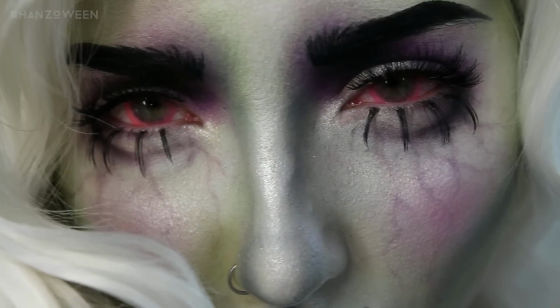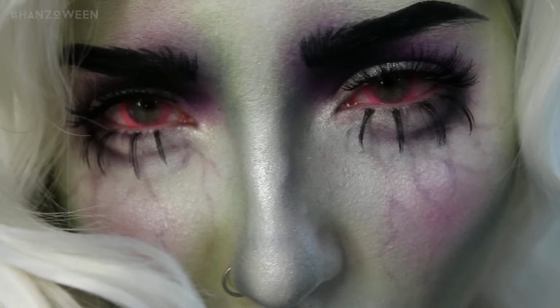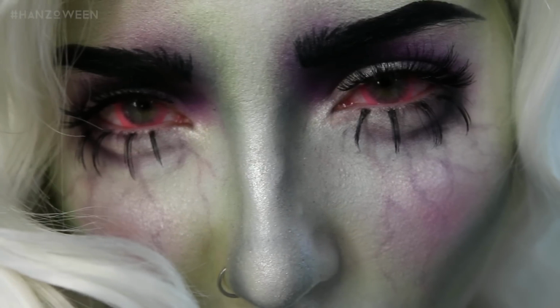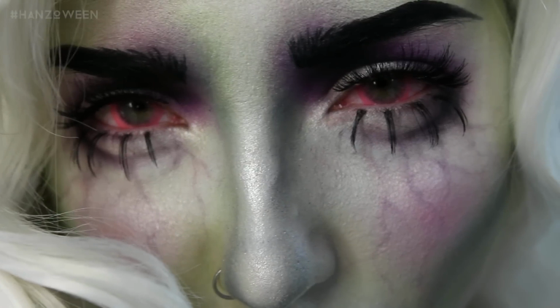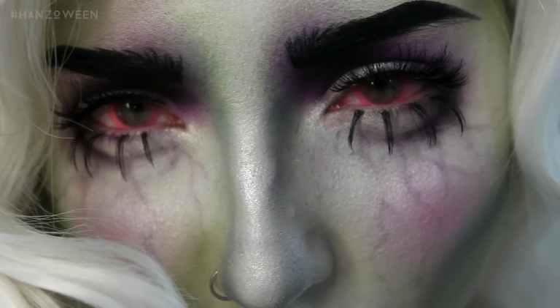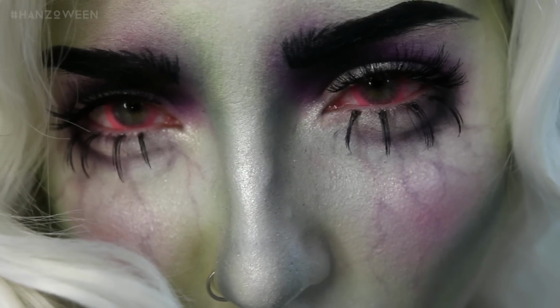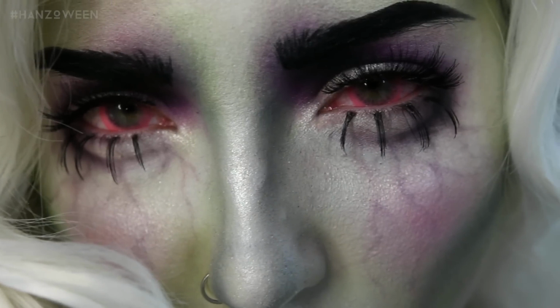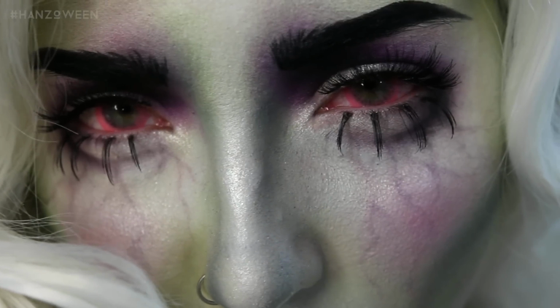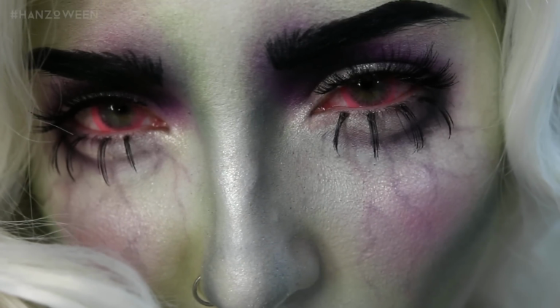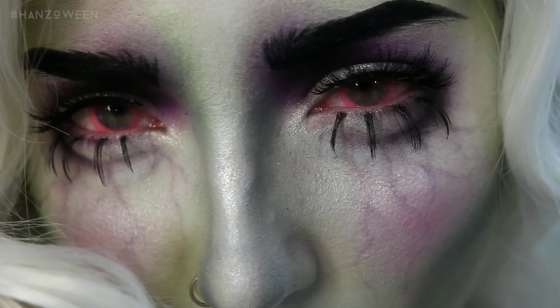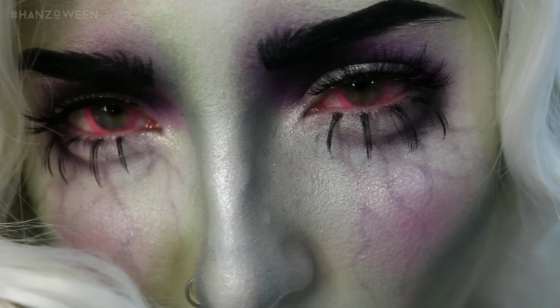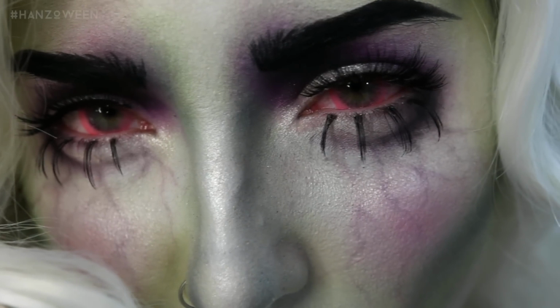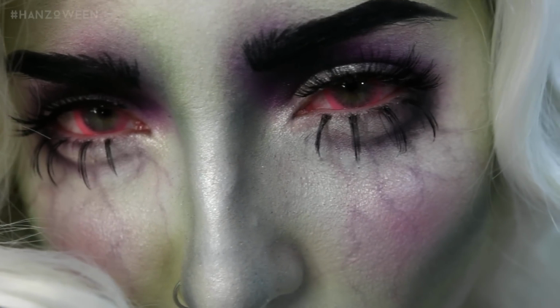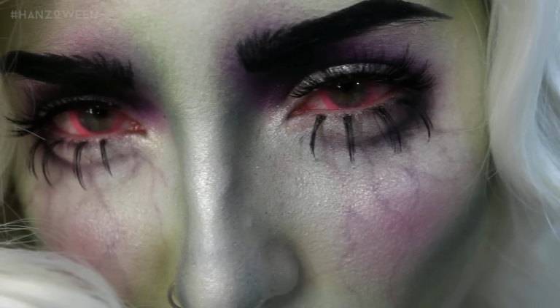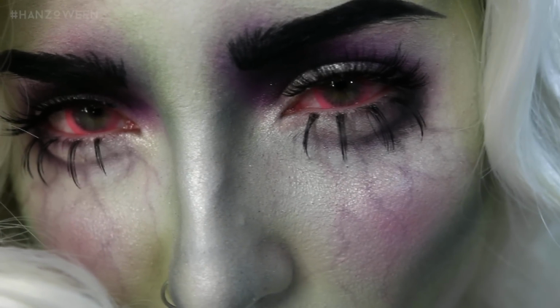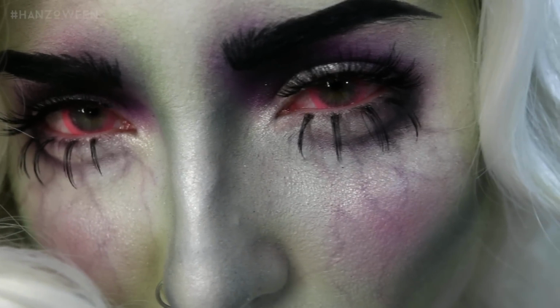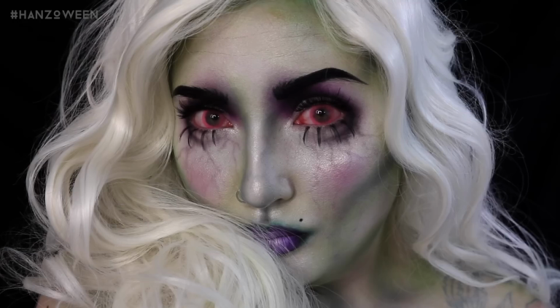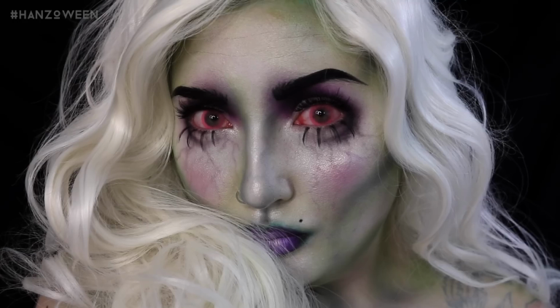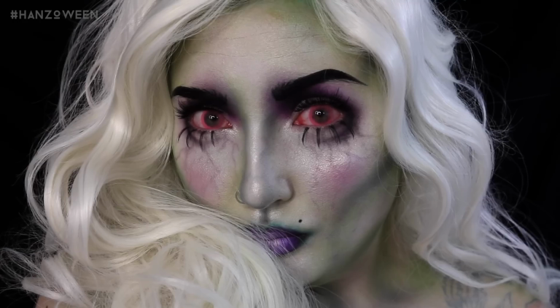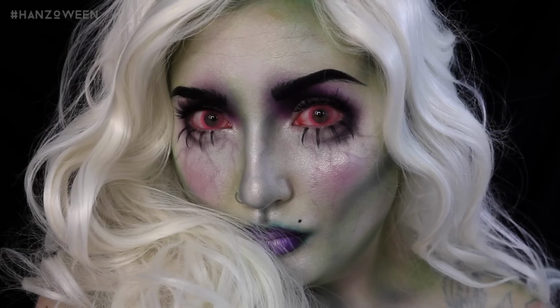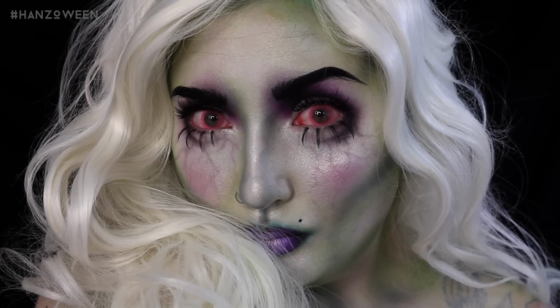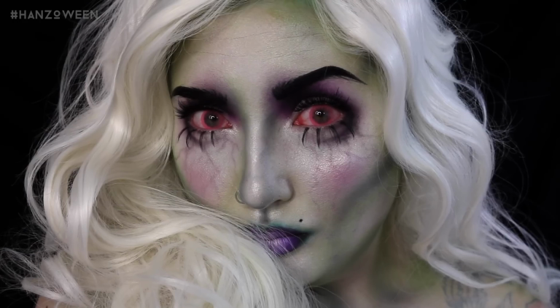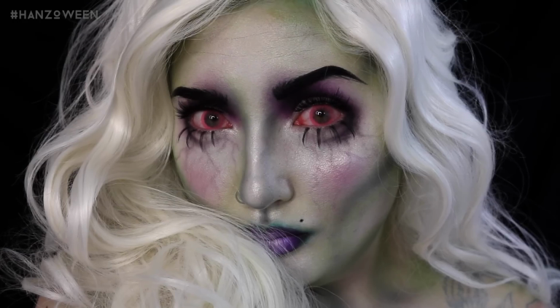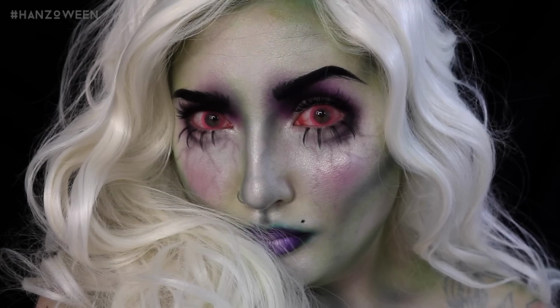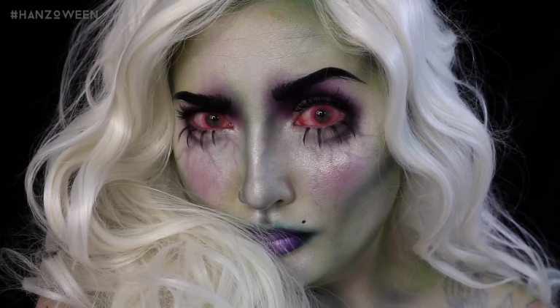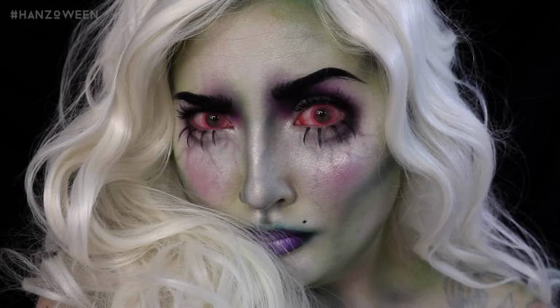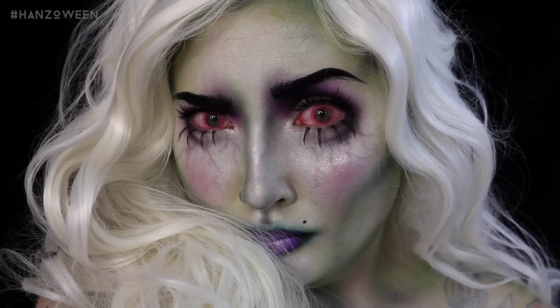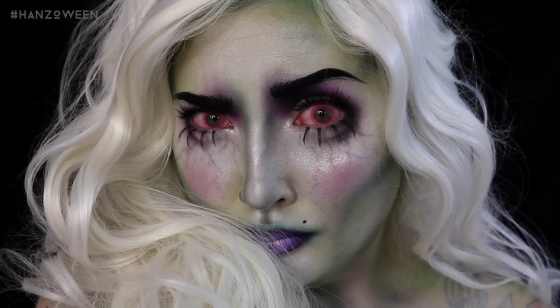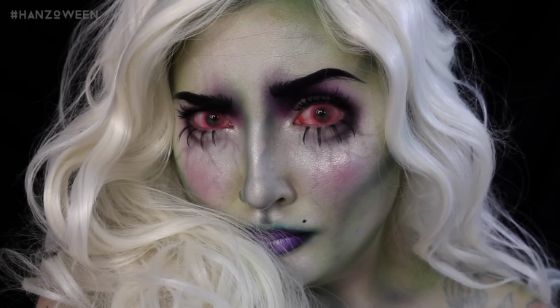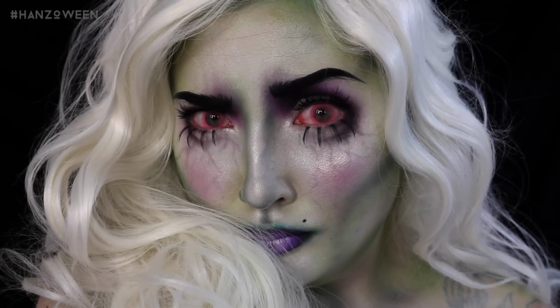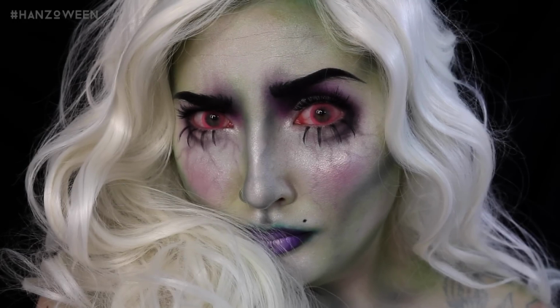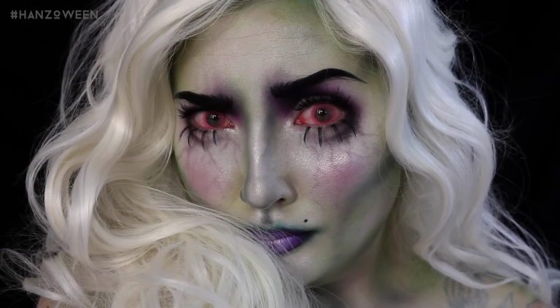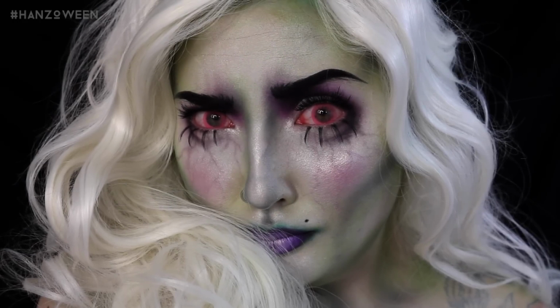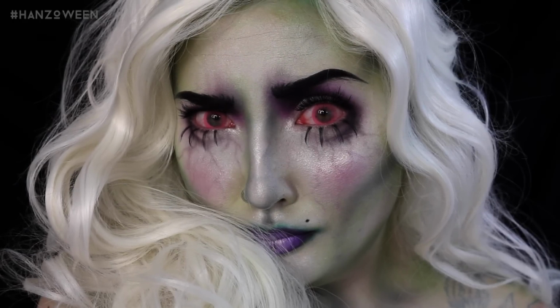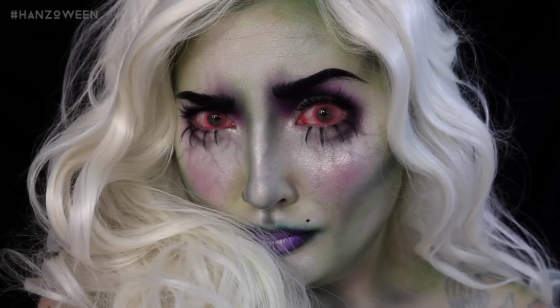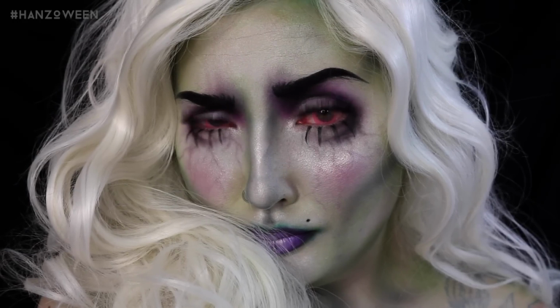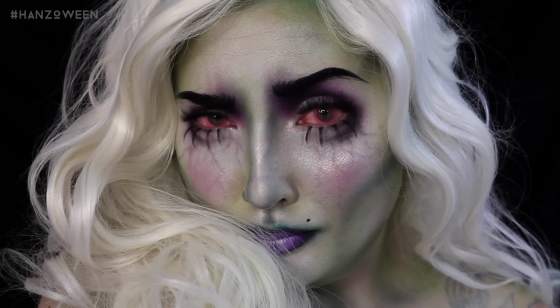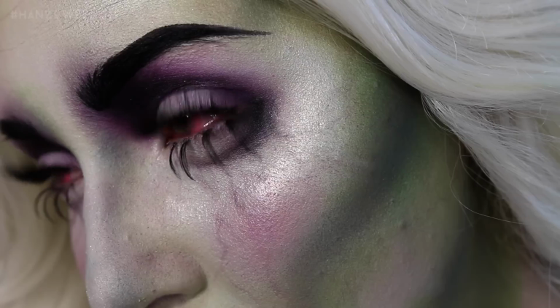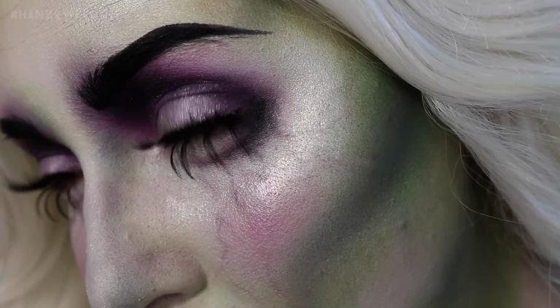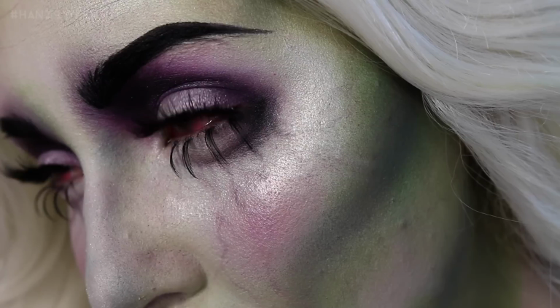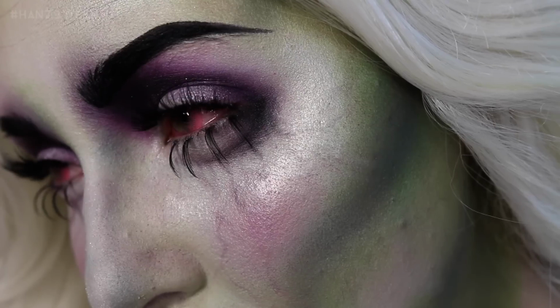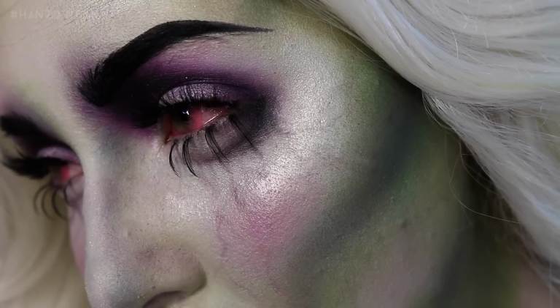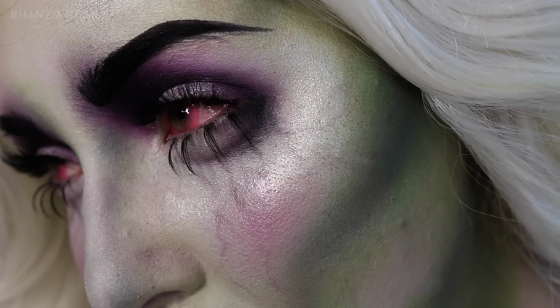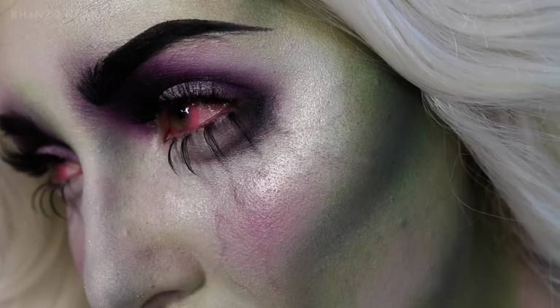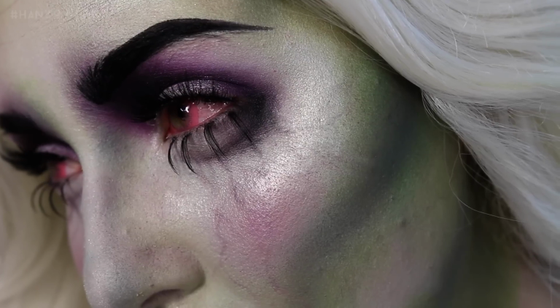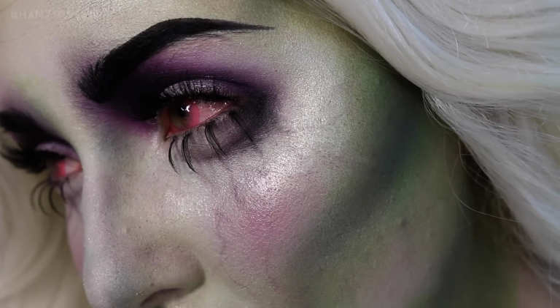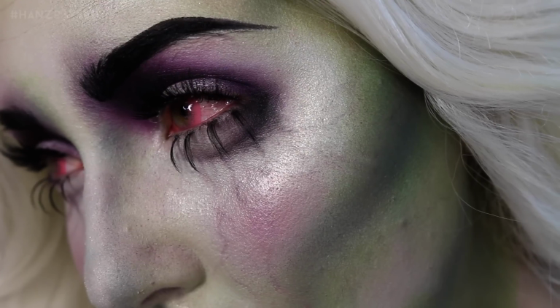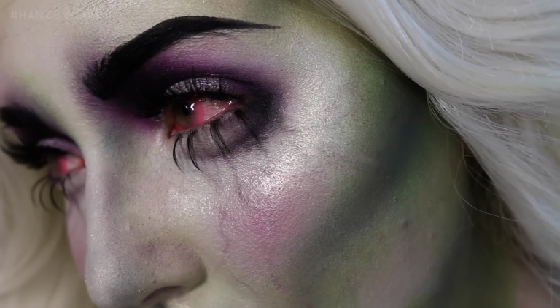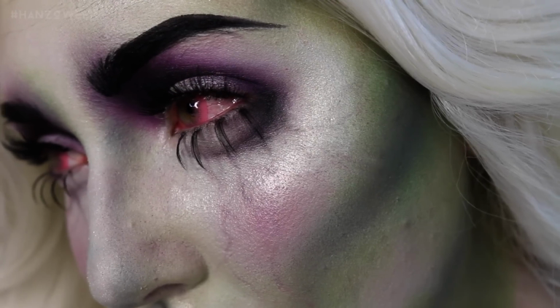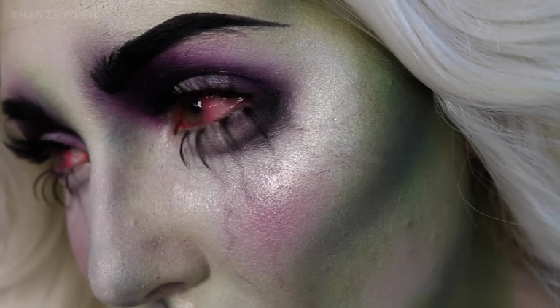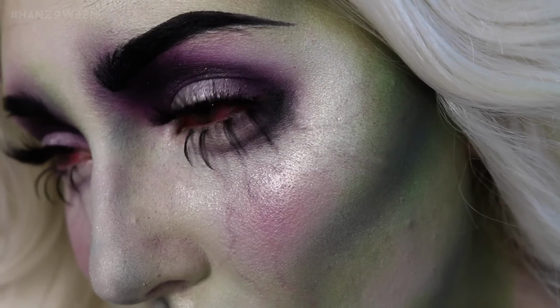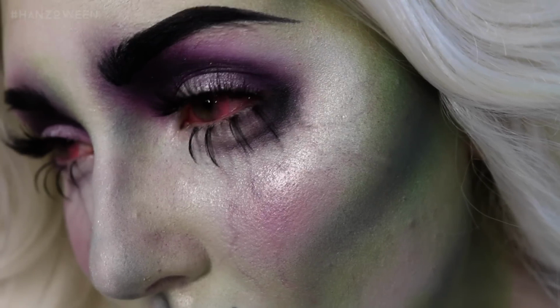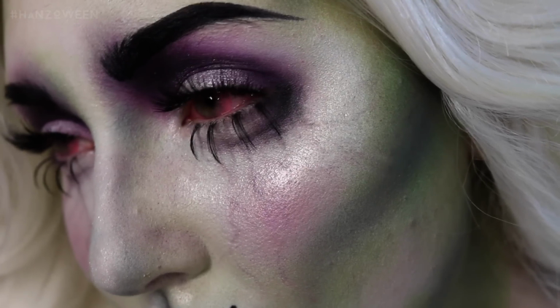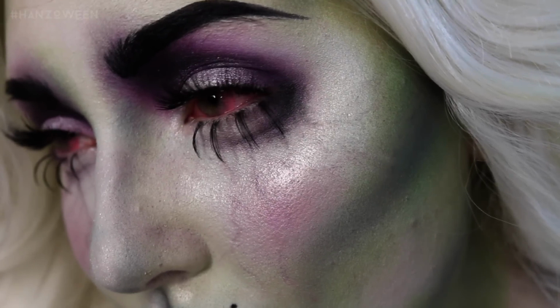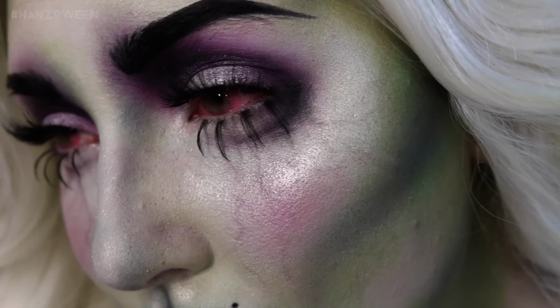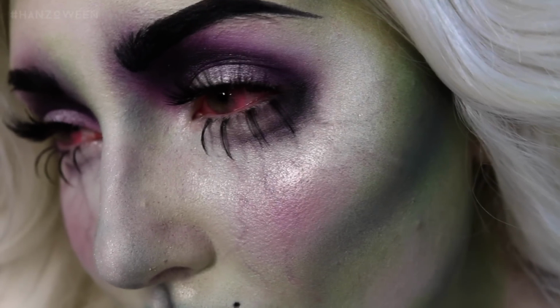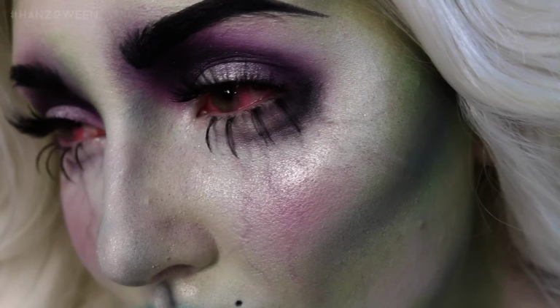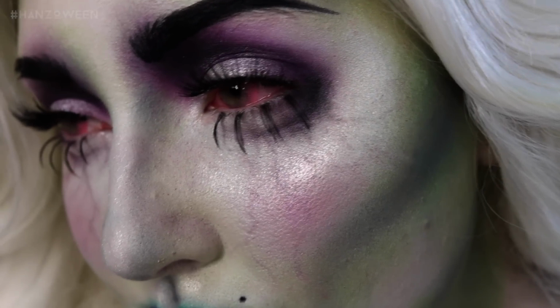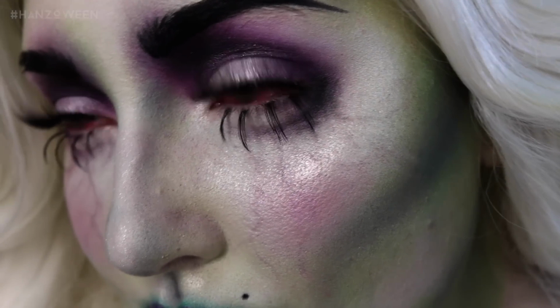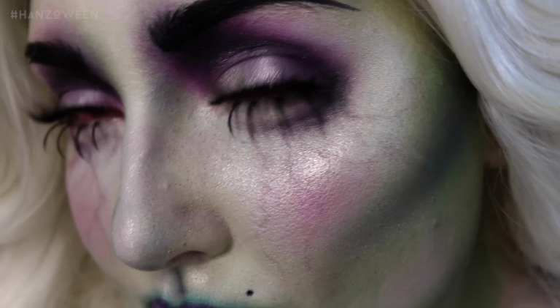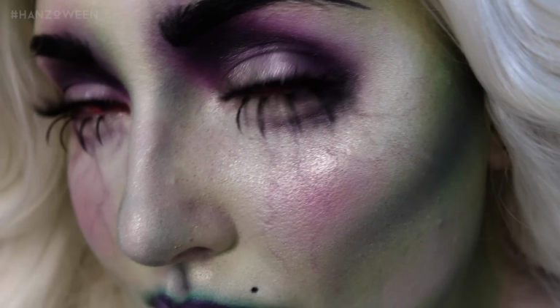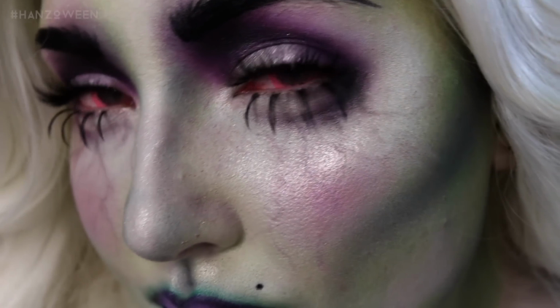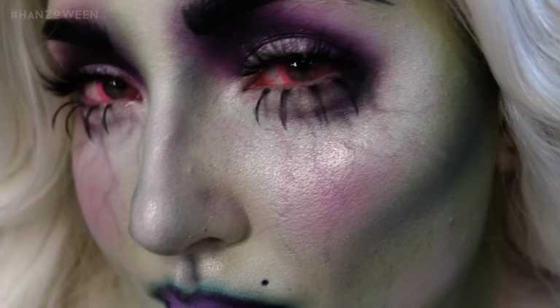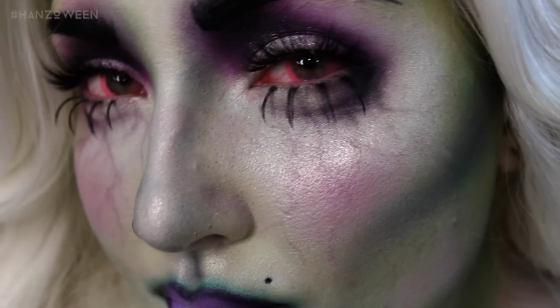What's up, Hans family? Welcome to Hanzoween, which — you know the drill — is 31 tutorials in the month of October, meaning a new video every day.